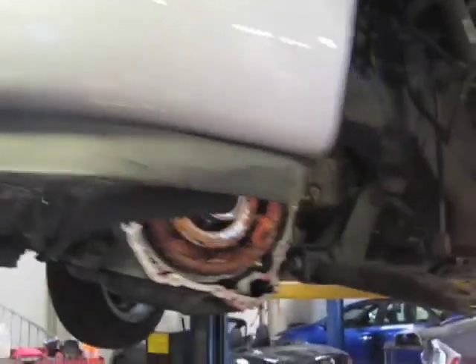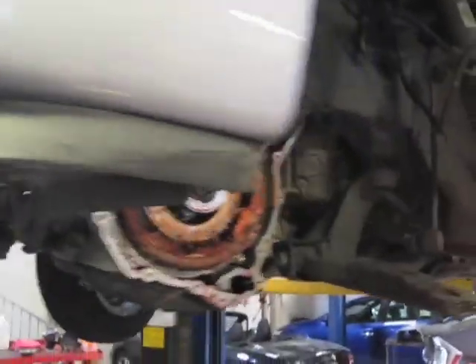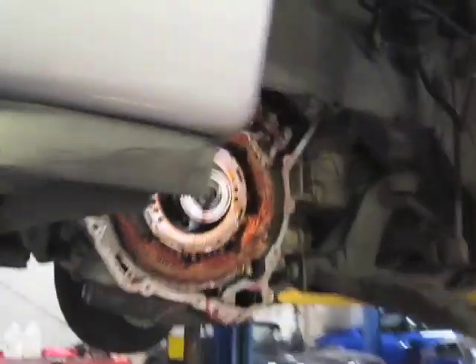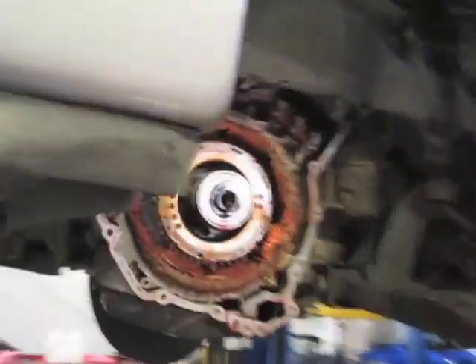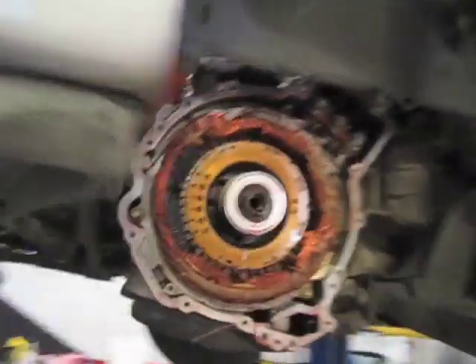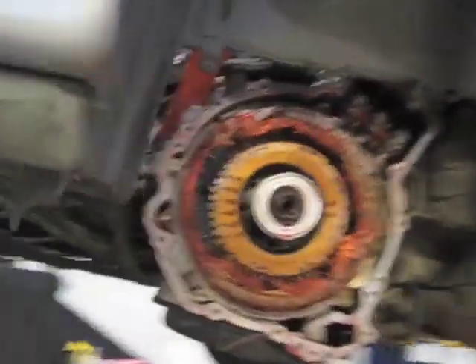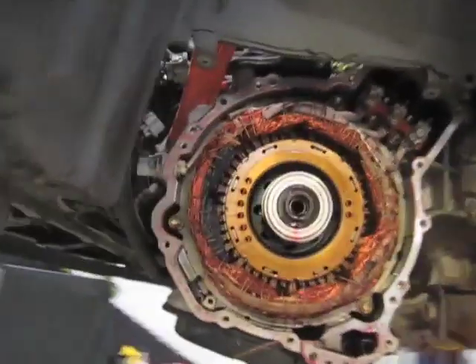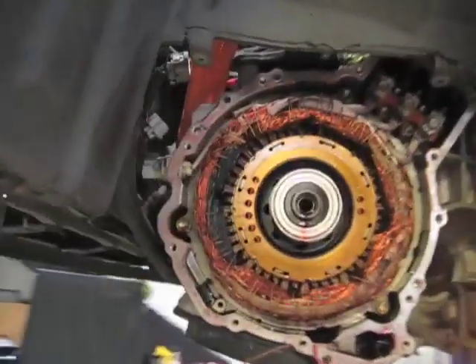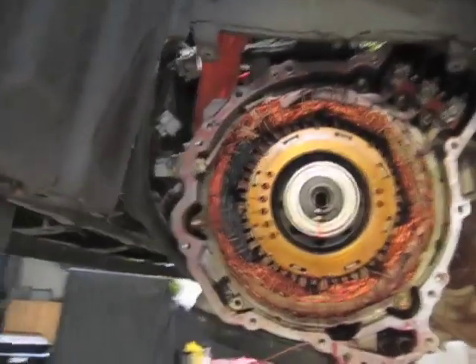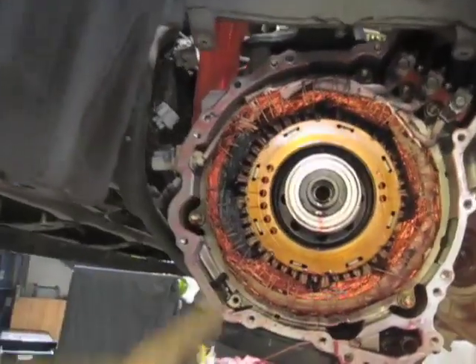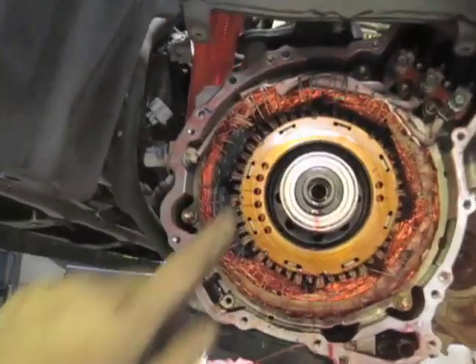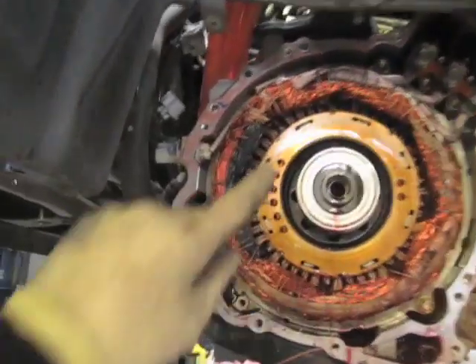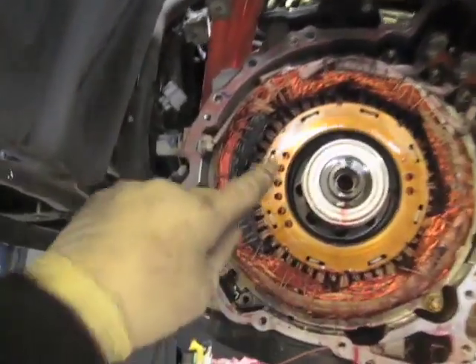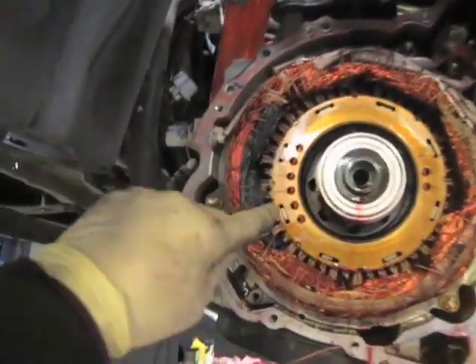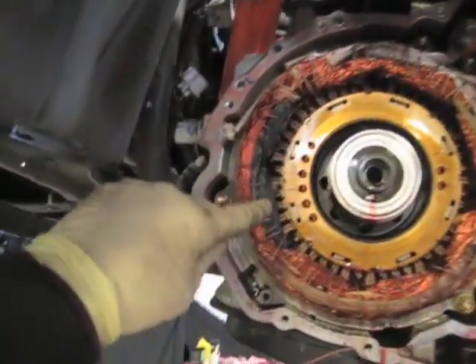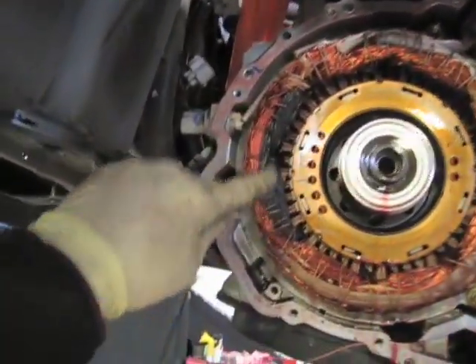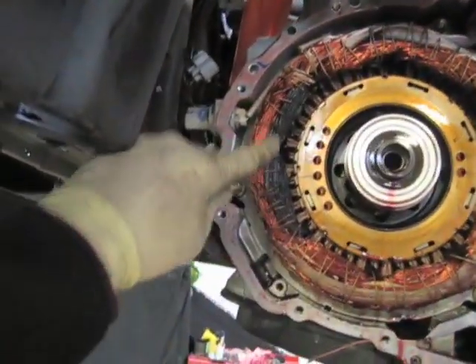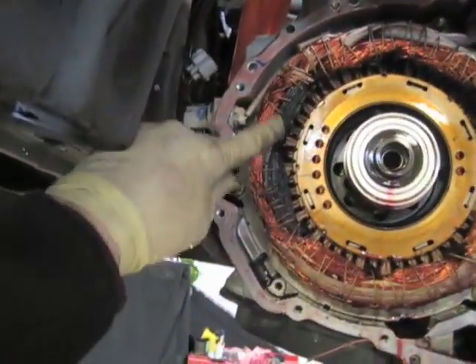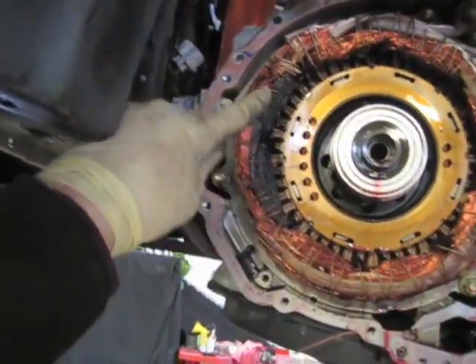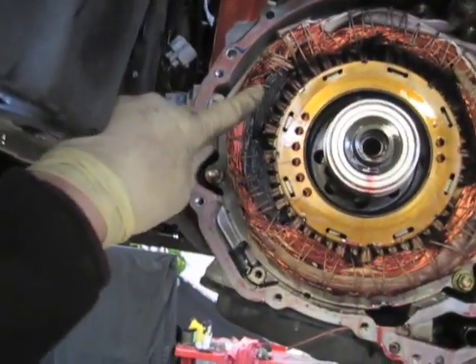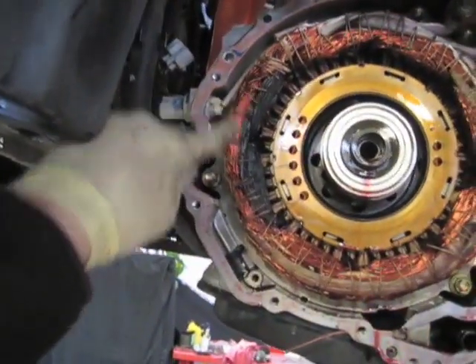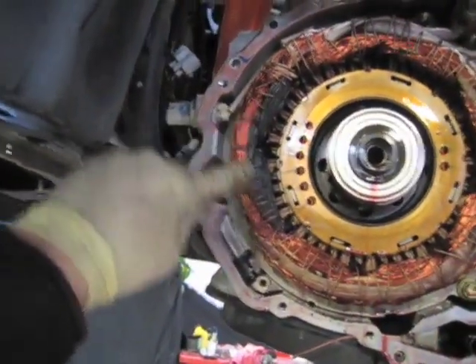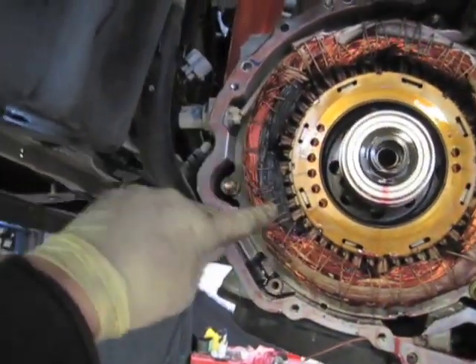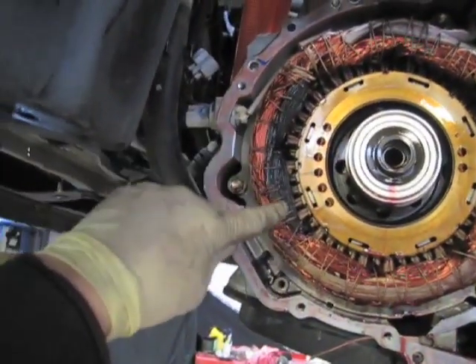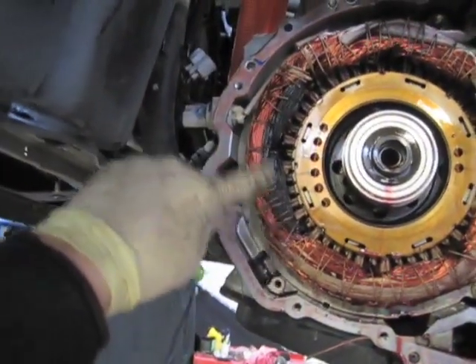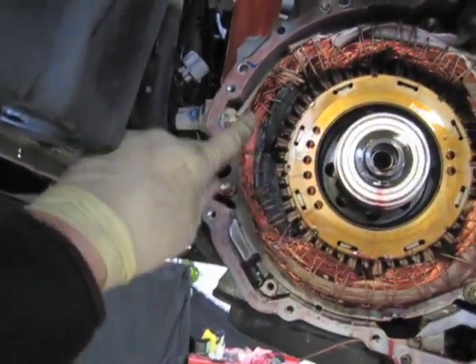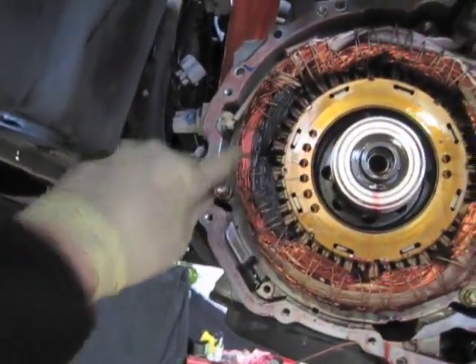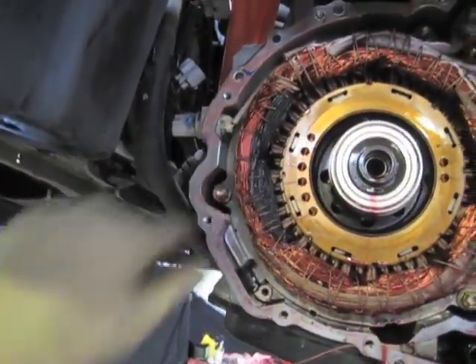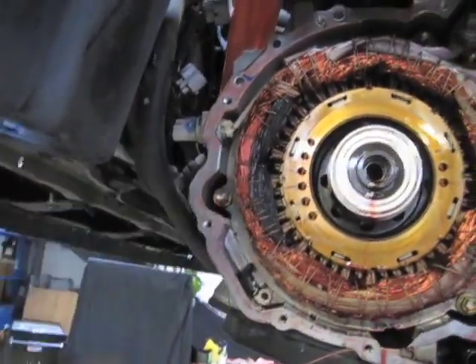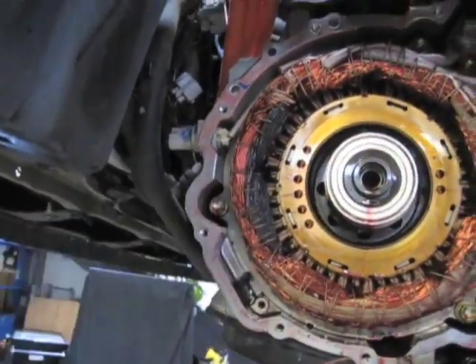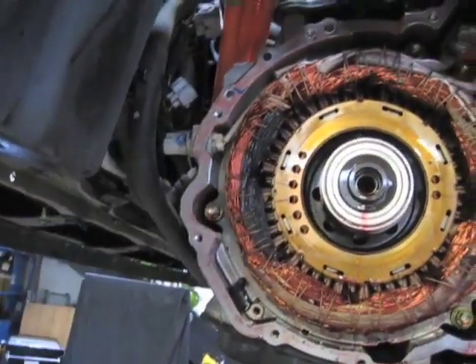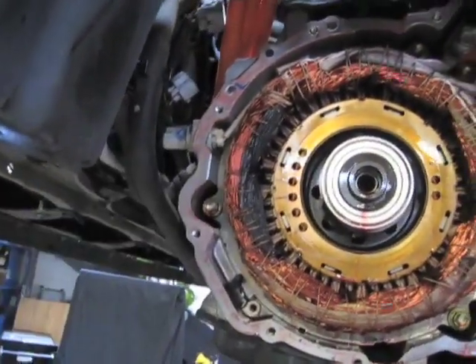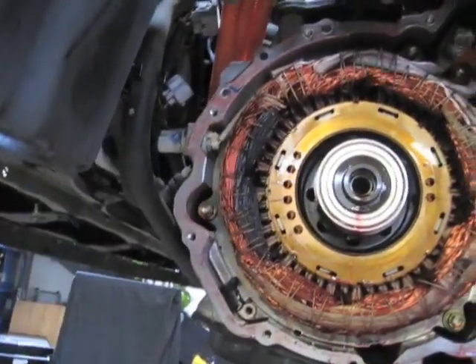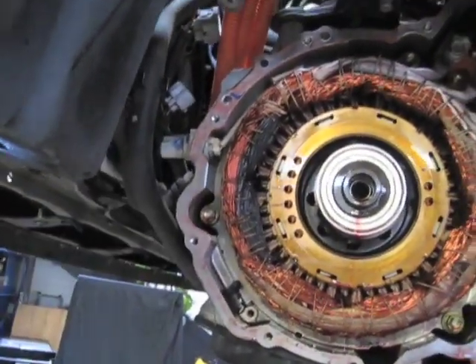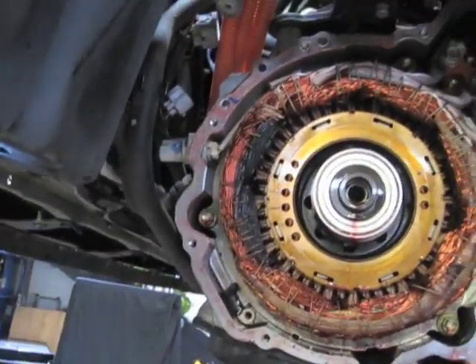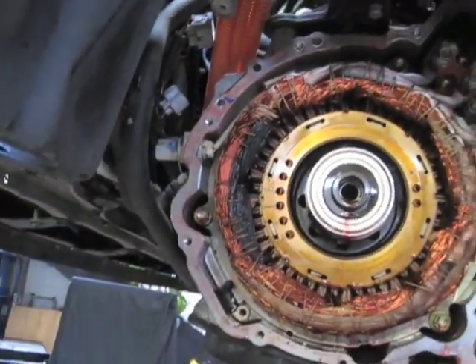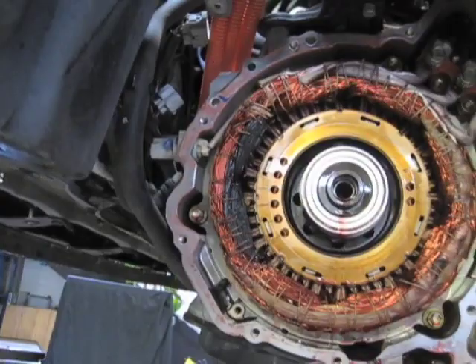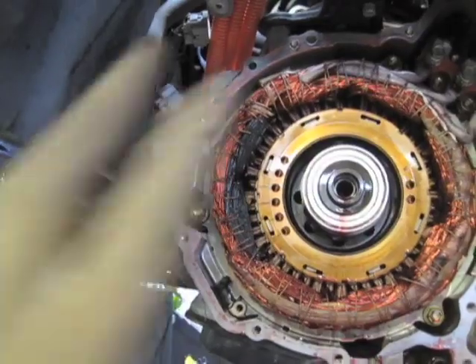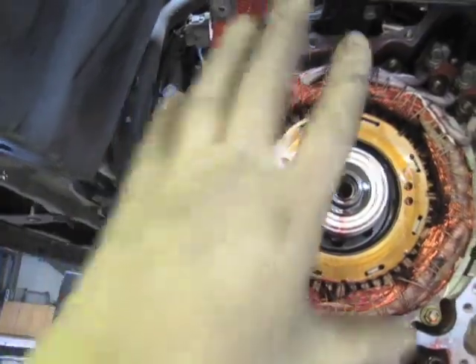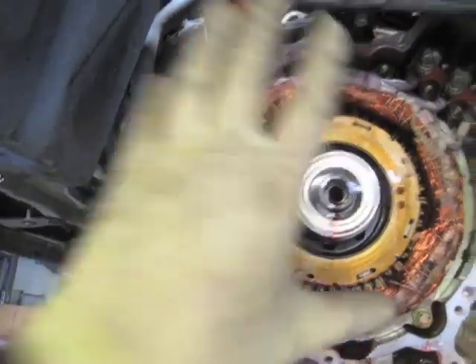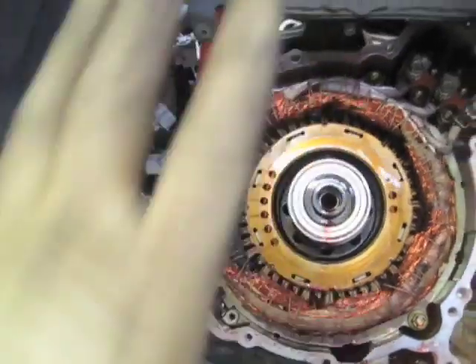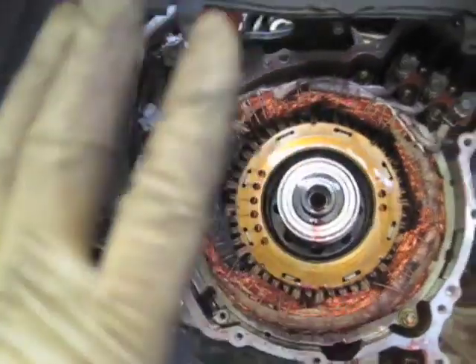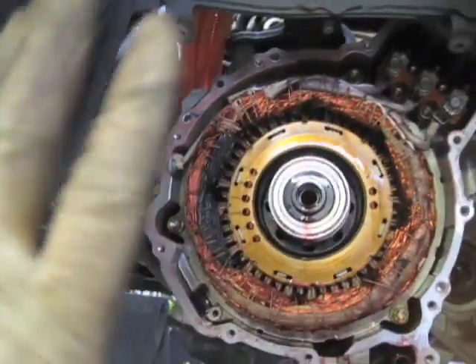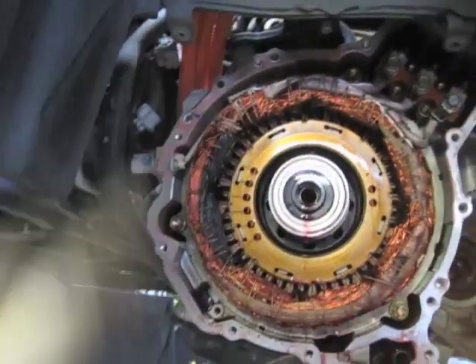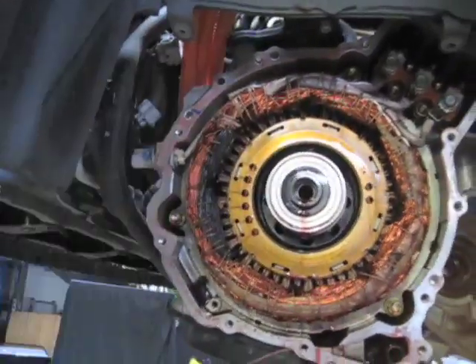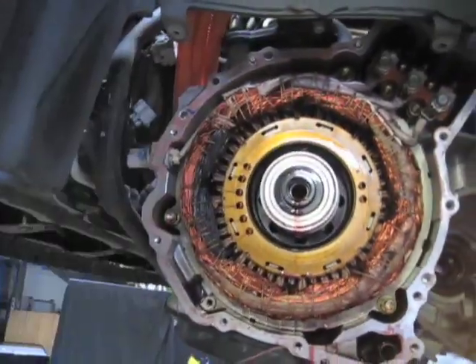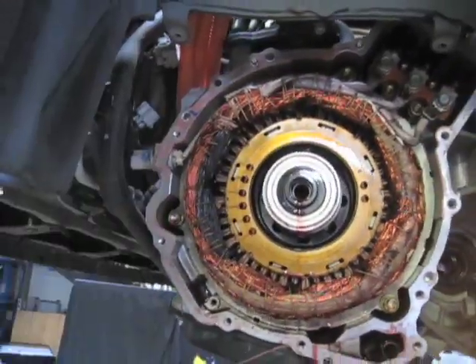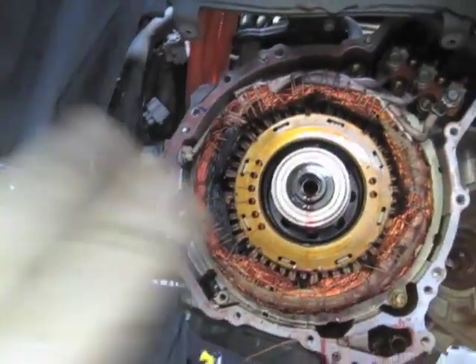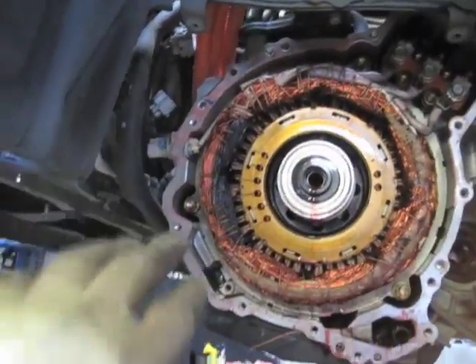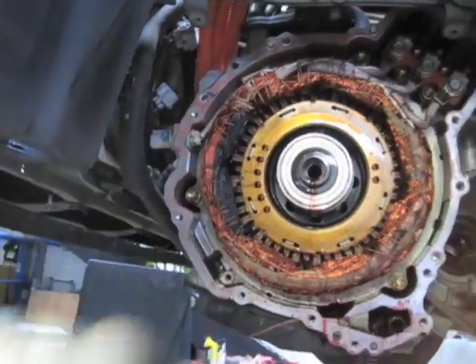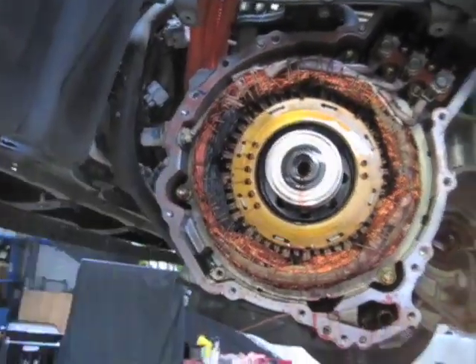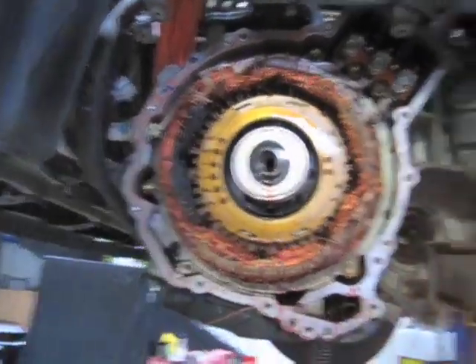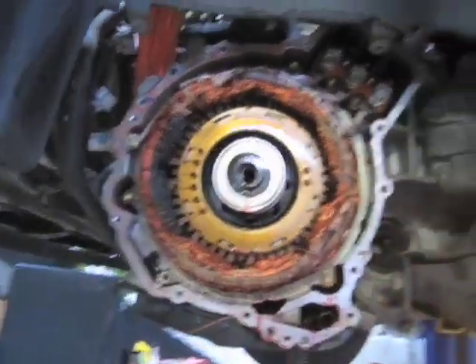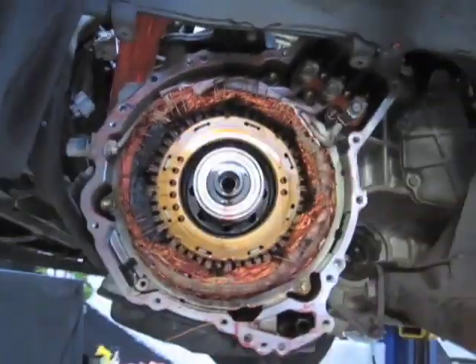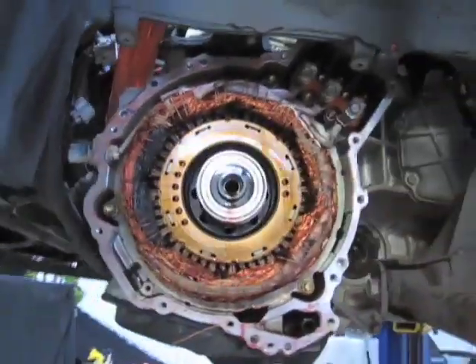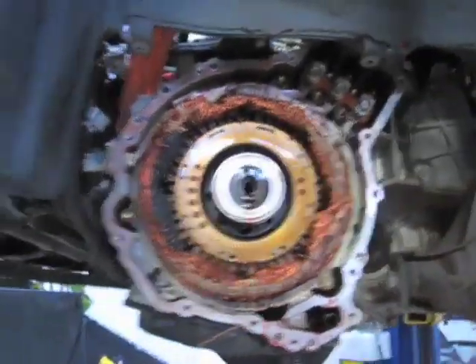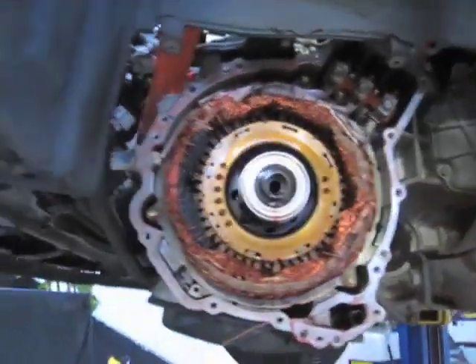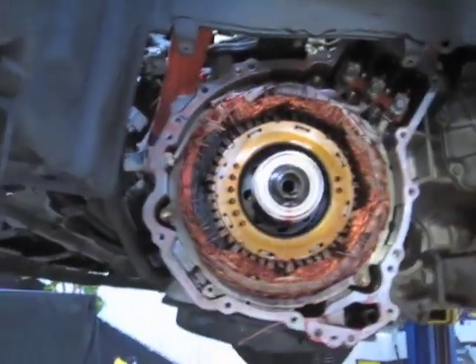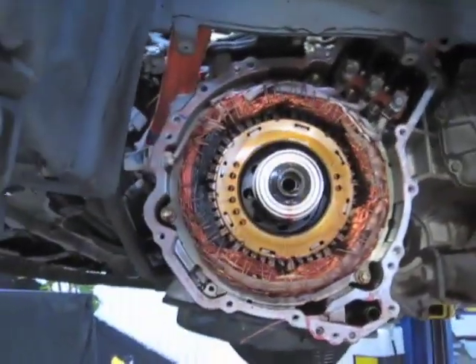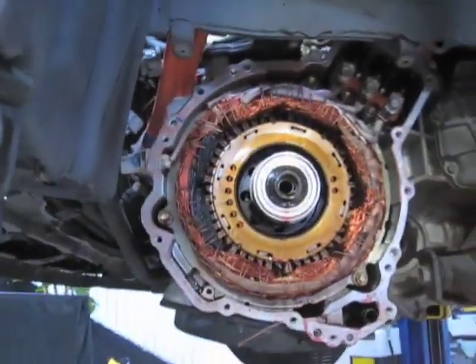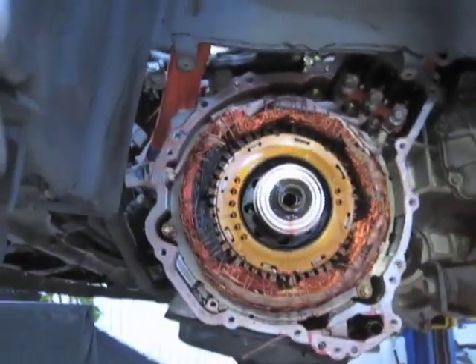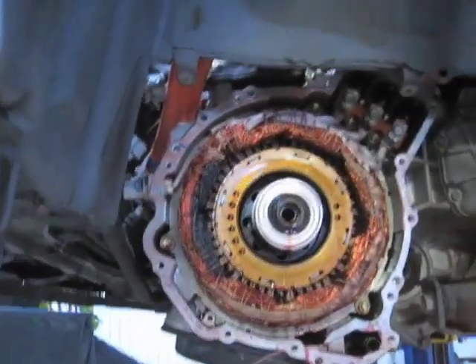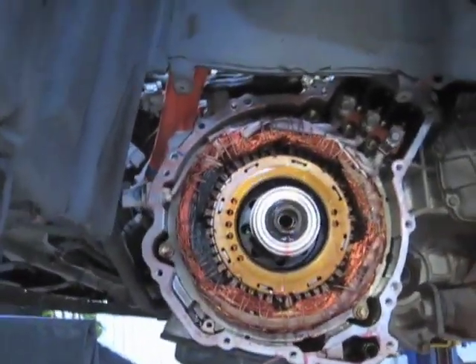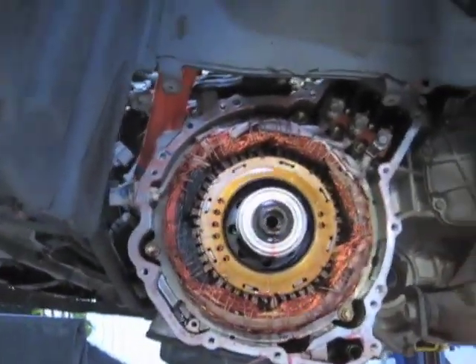You can see where the stator is badly burnt. So we're going to pop this out and replace it with a new one.